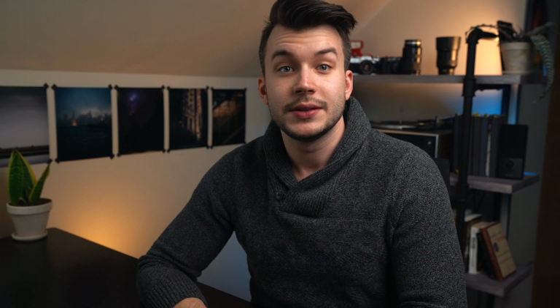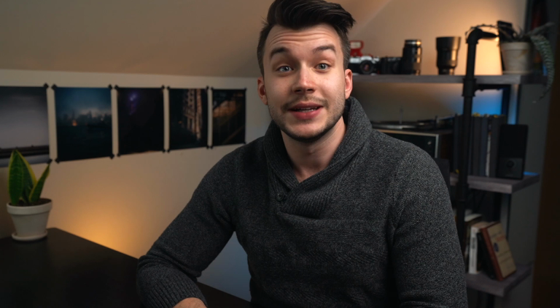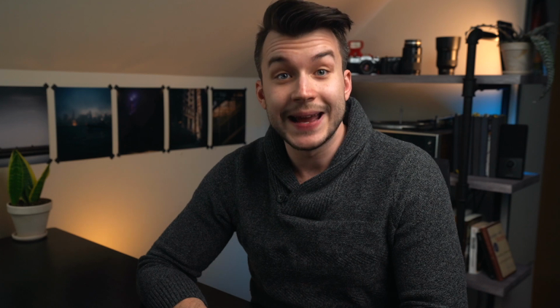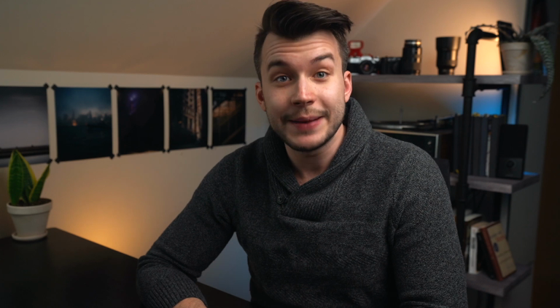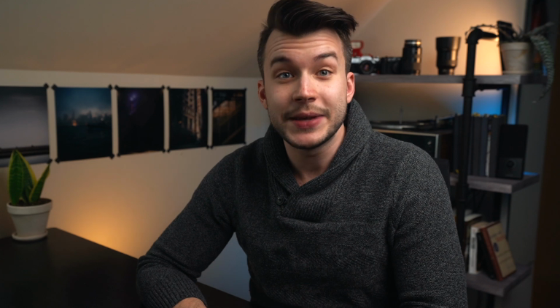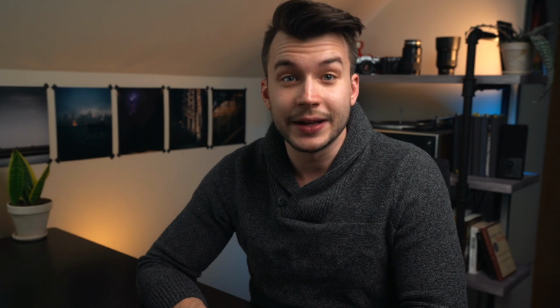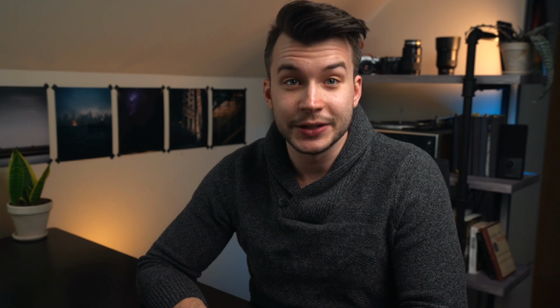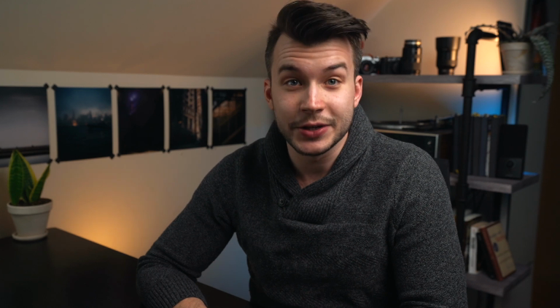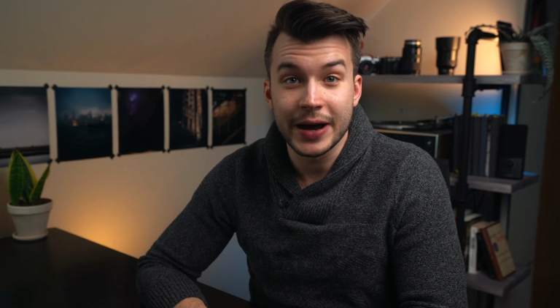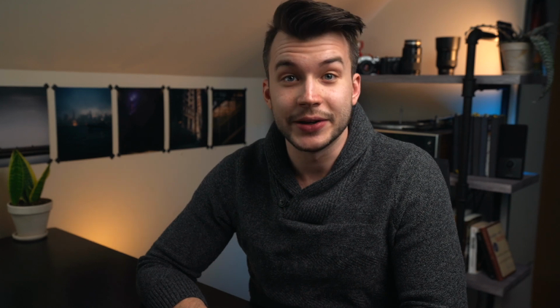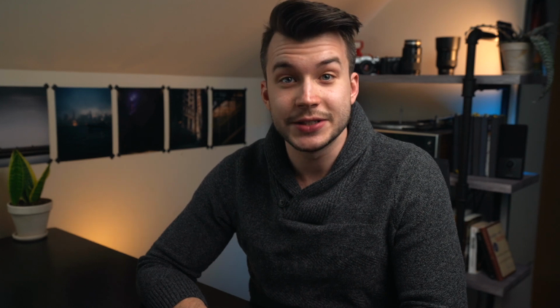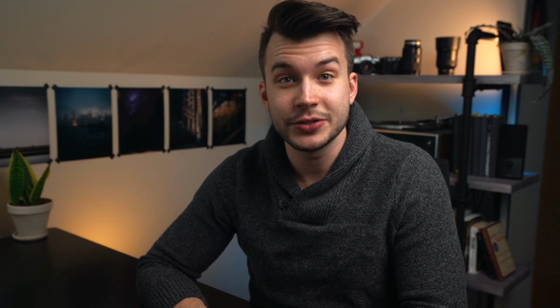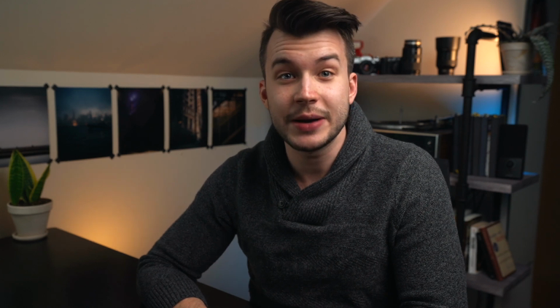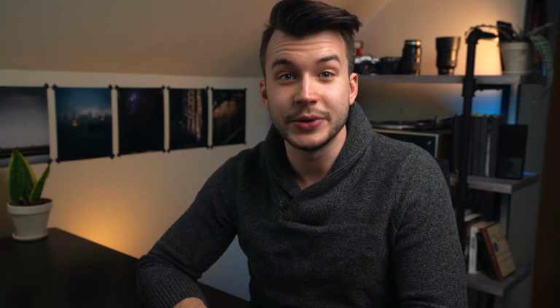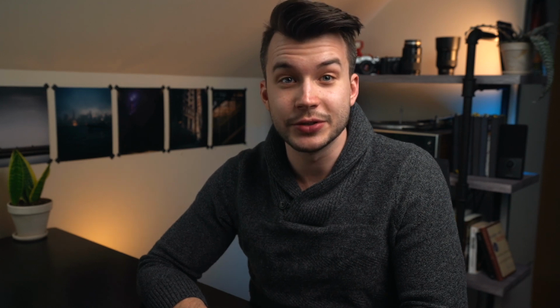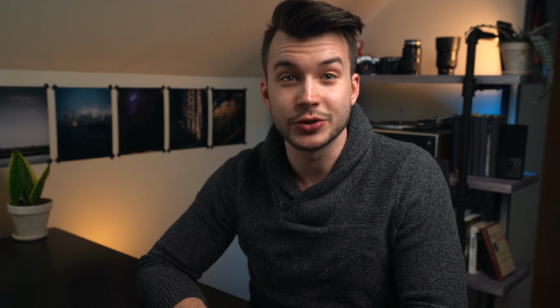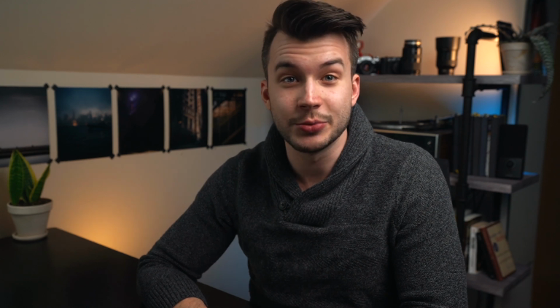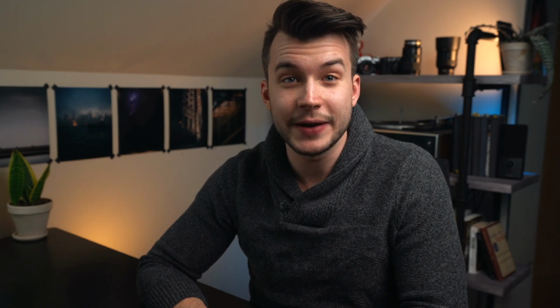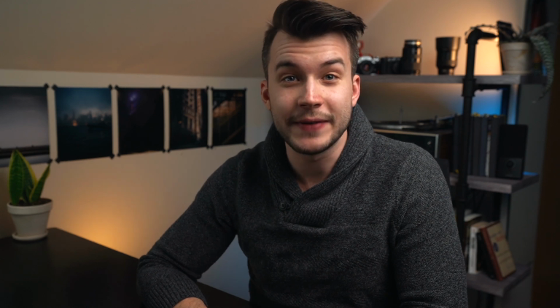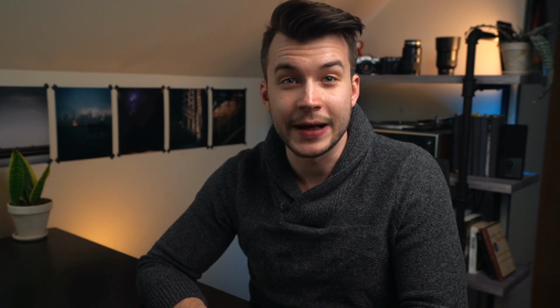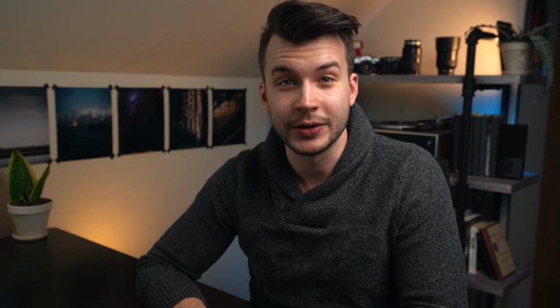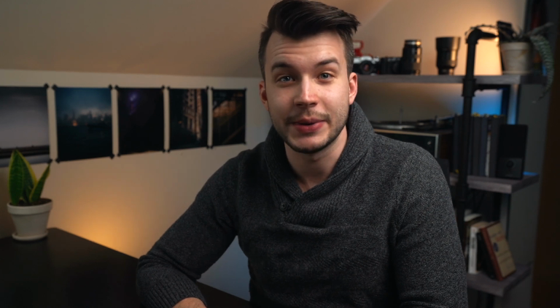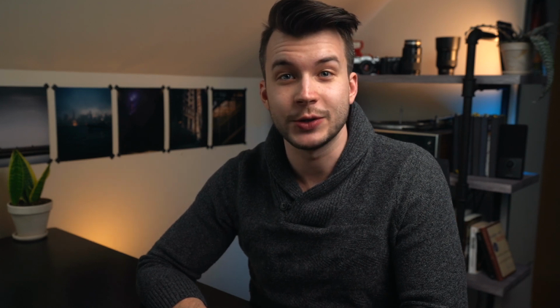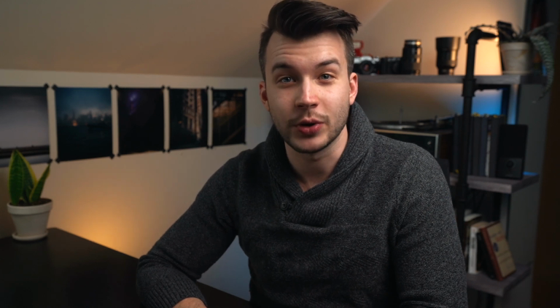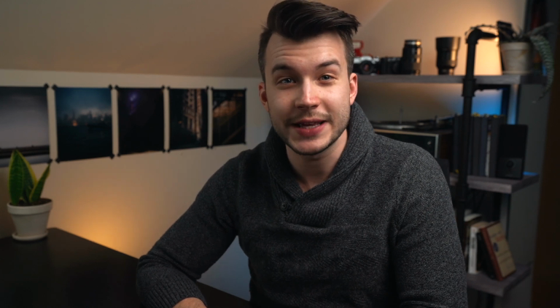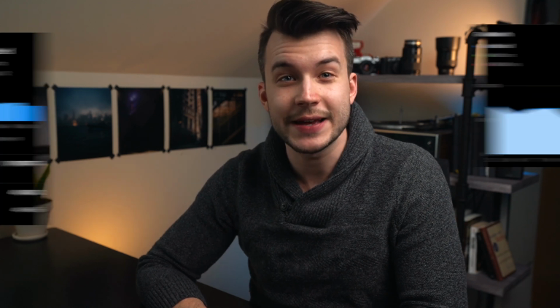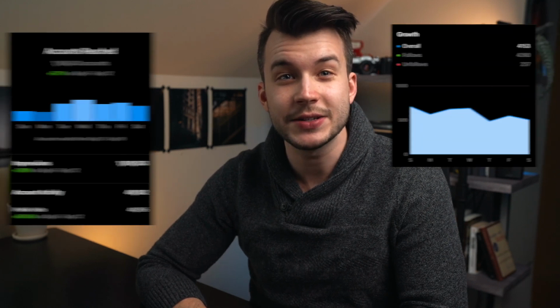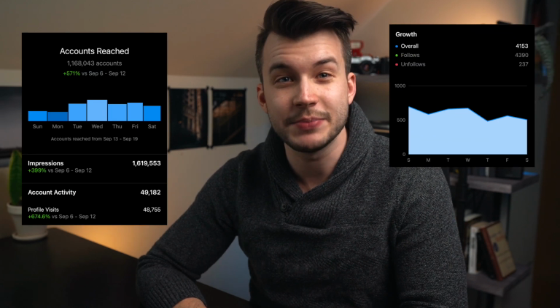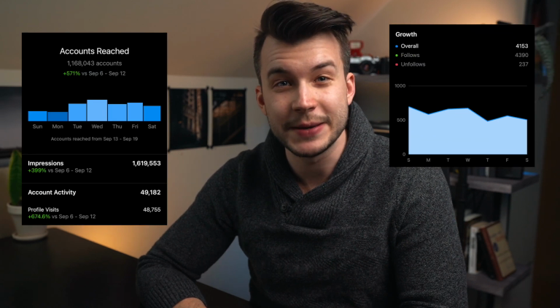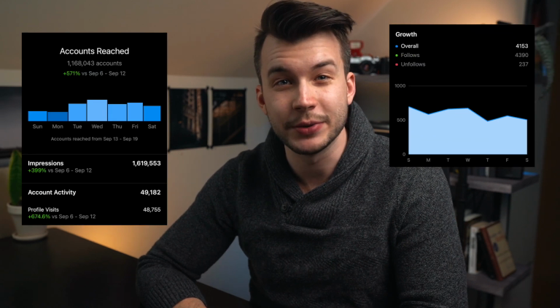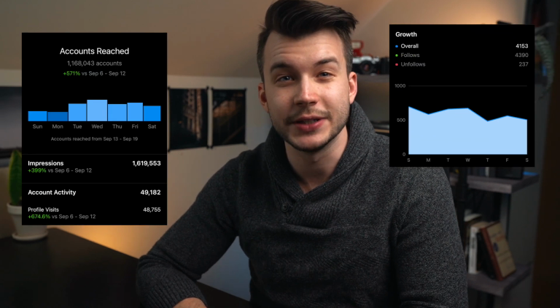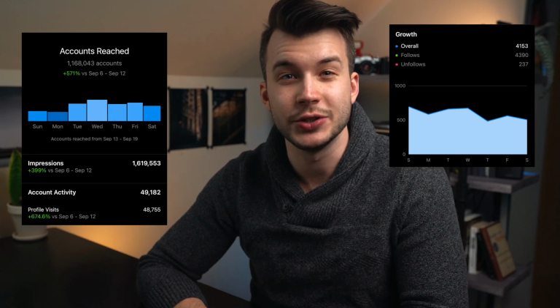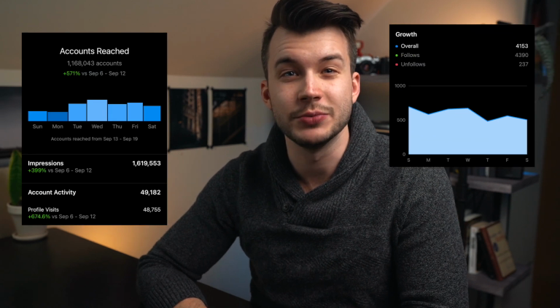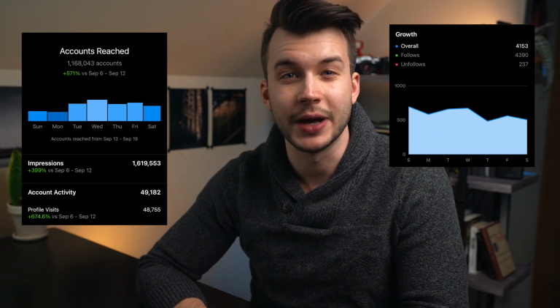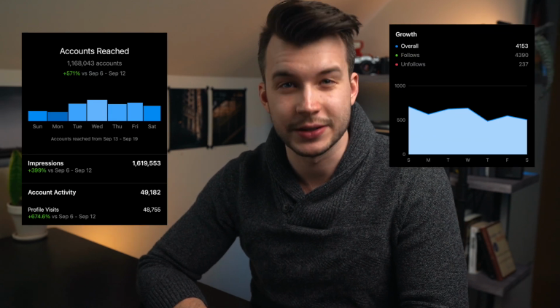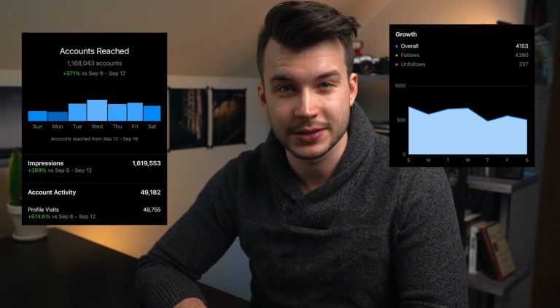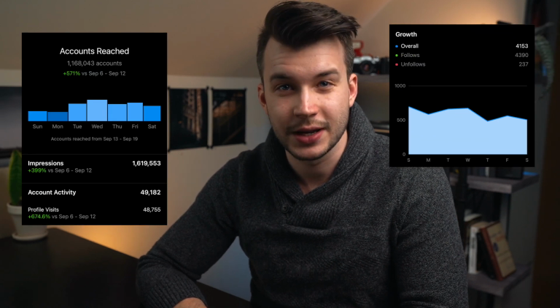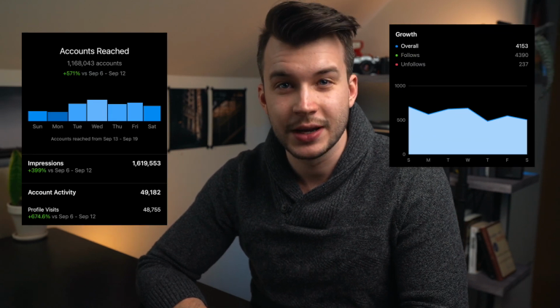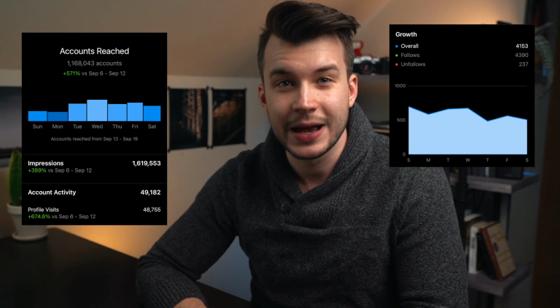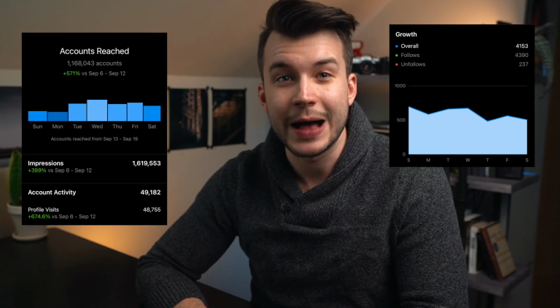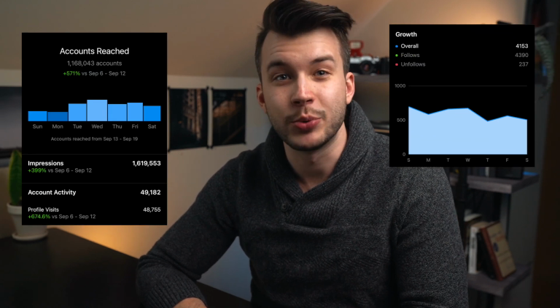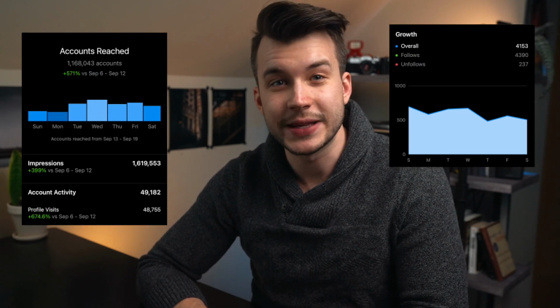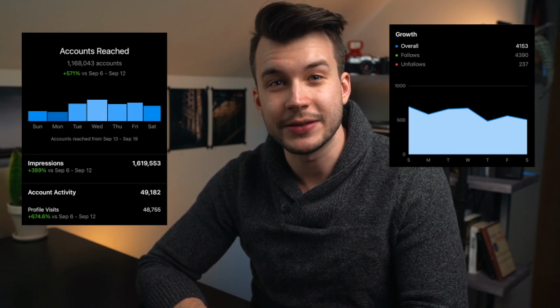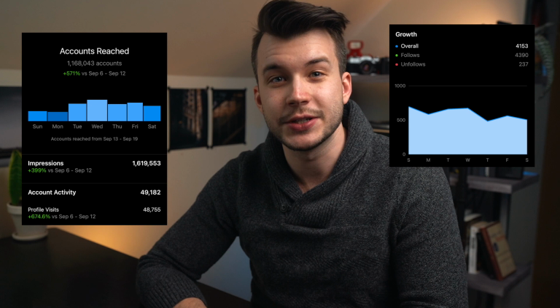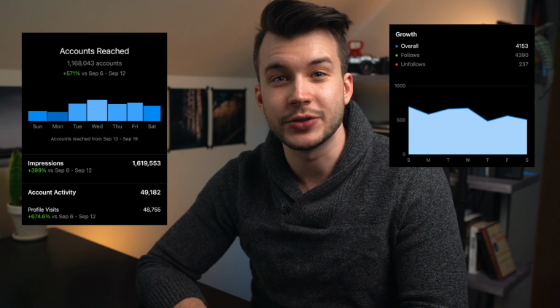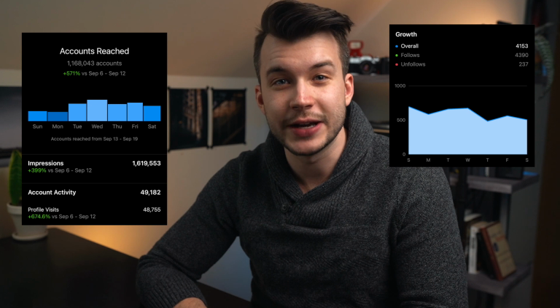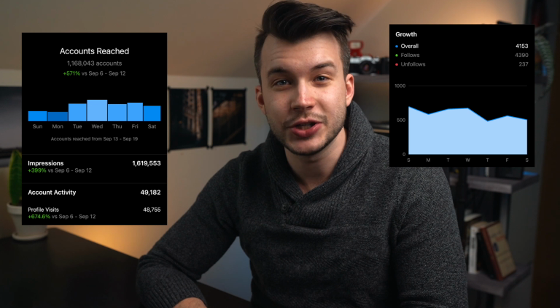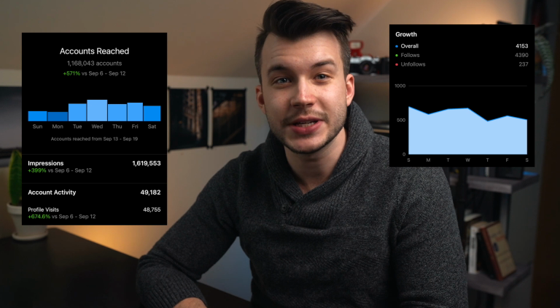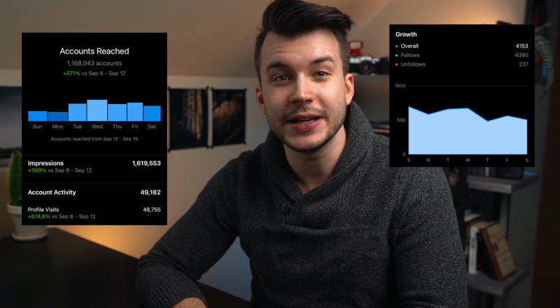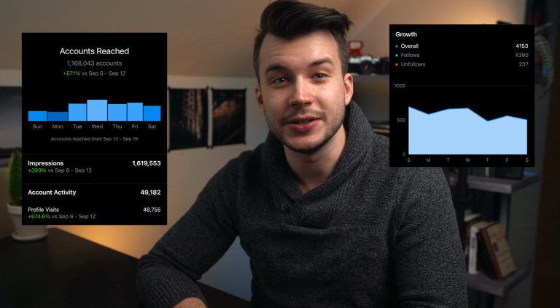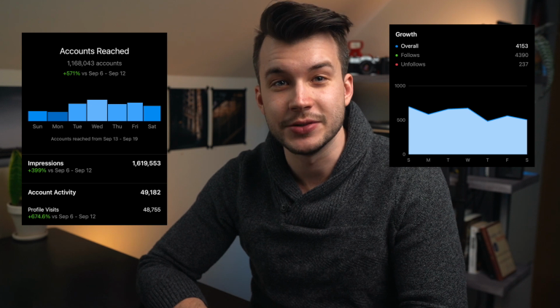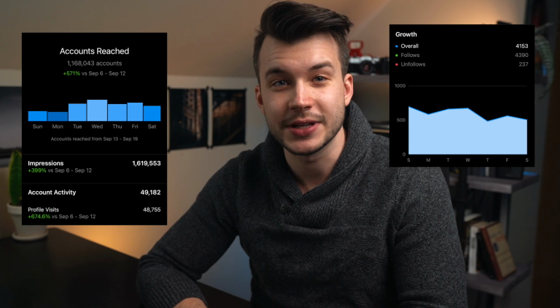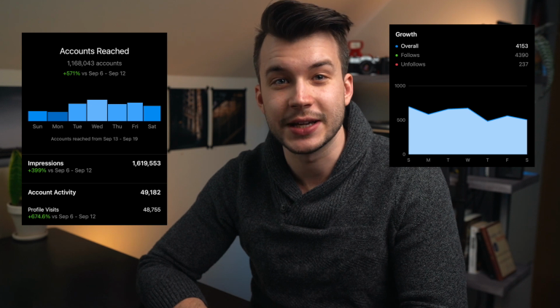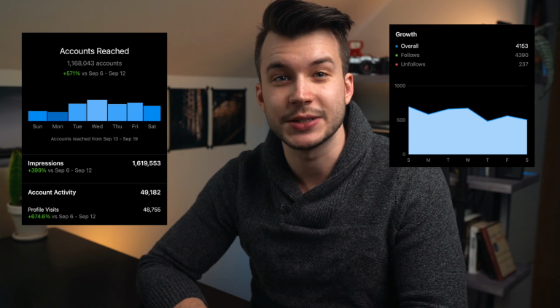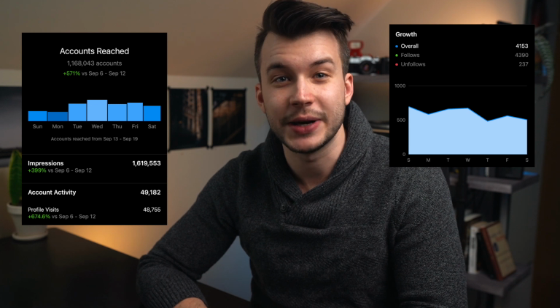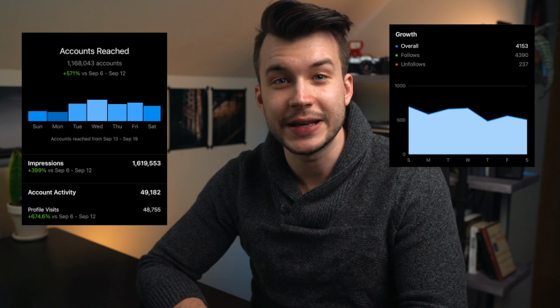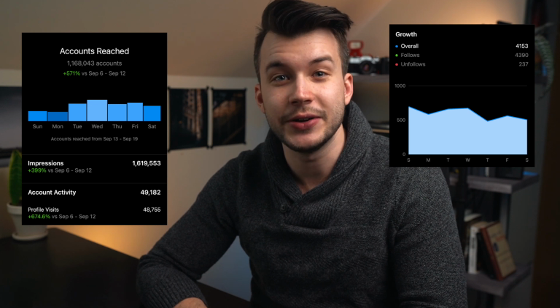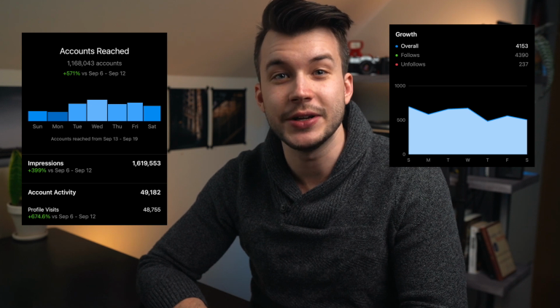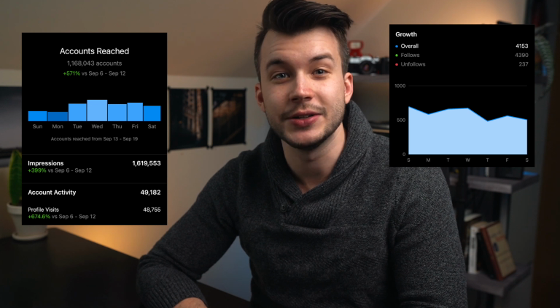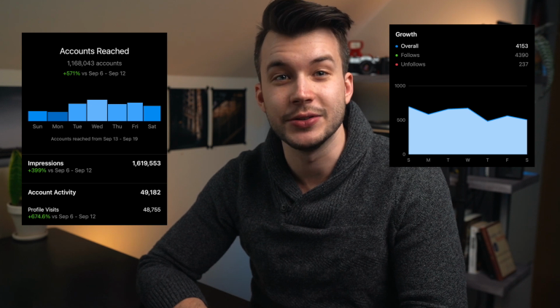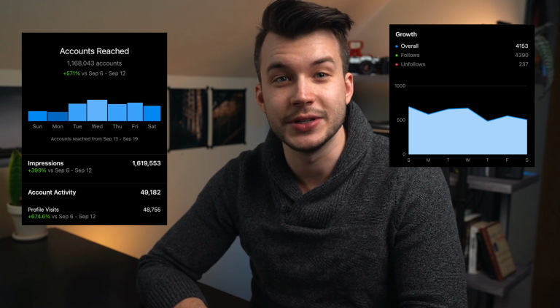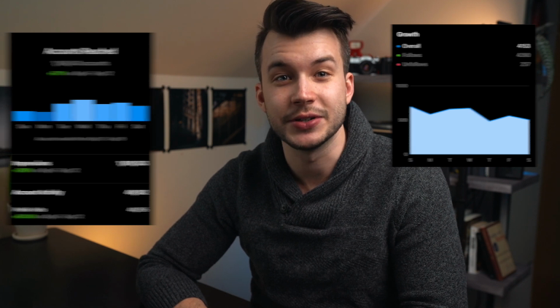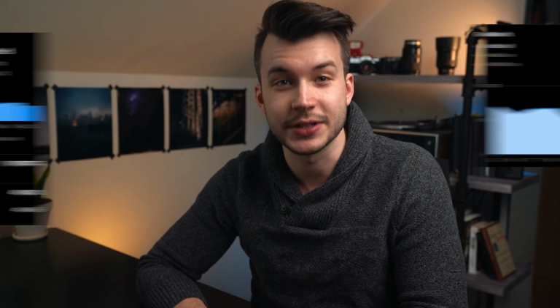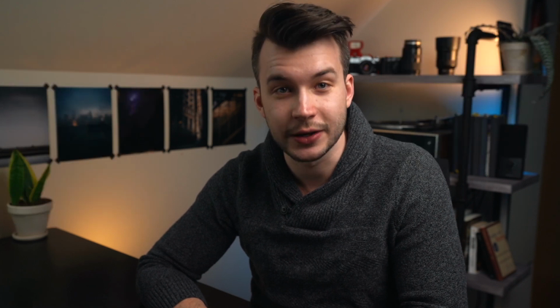Today I'm telling you how Instagram Reels grew my following by 20,000 people in two months. I'll break down the strategies I use and explain how you can do these yourself.